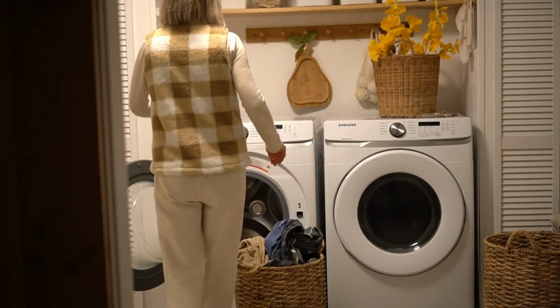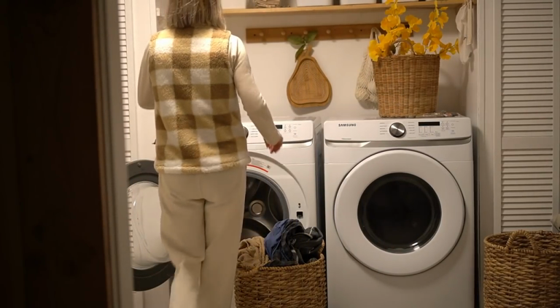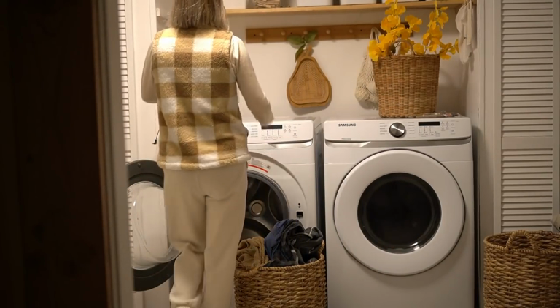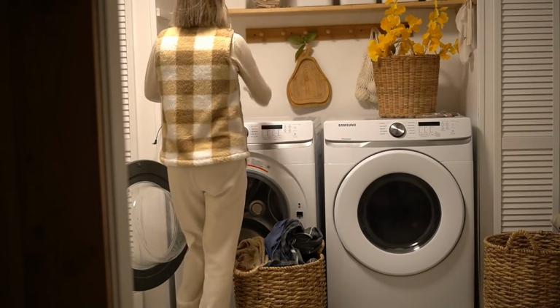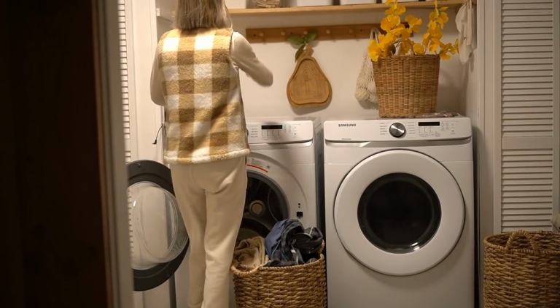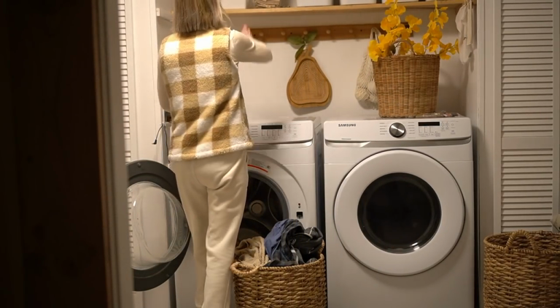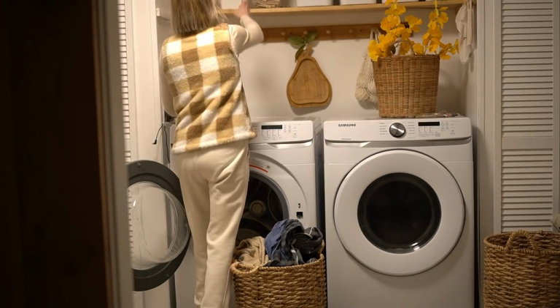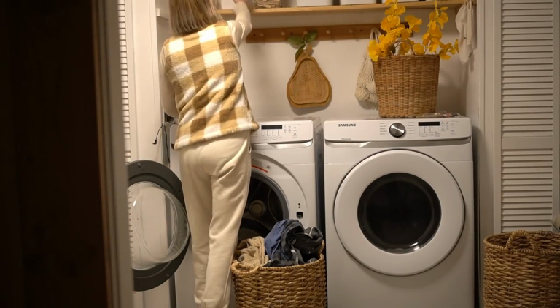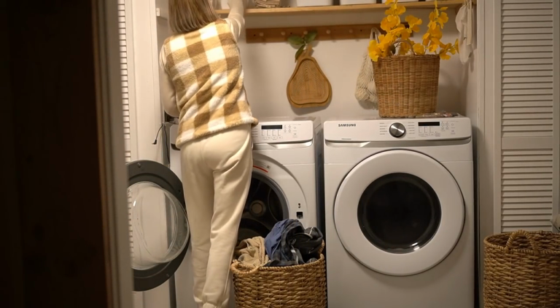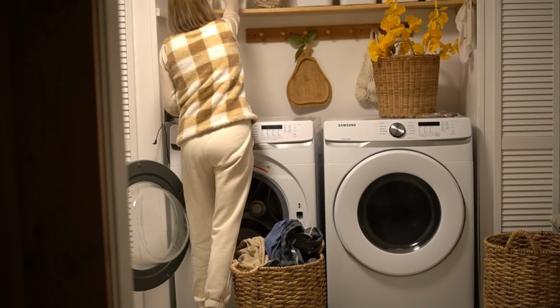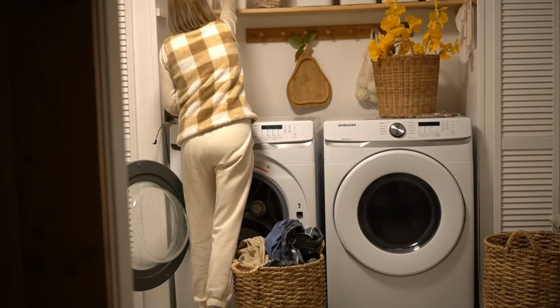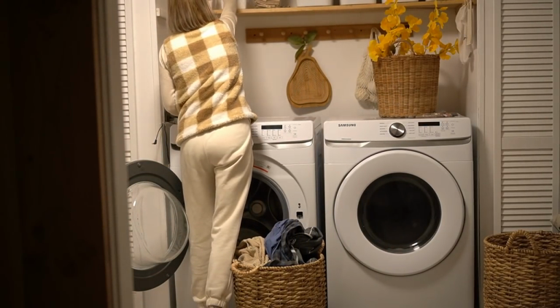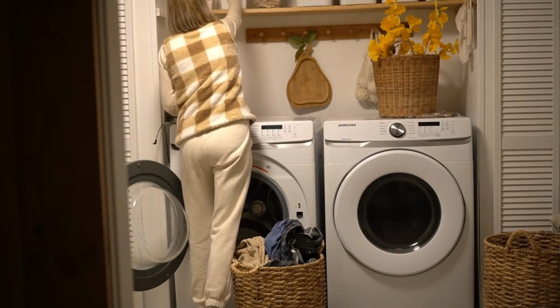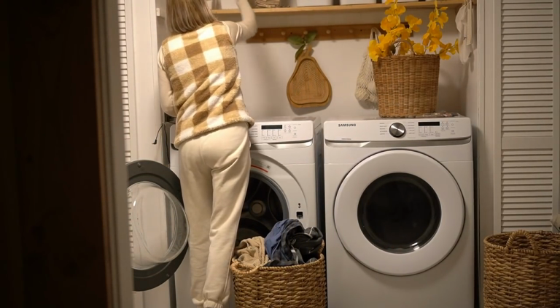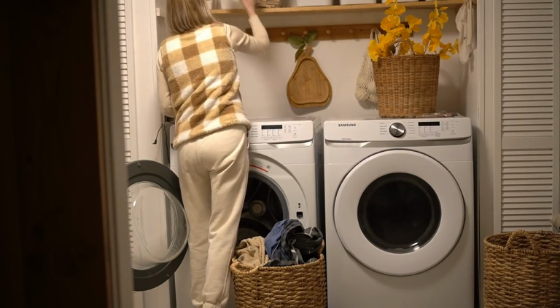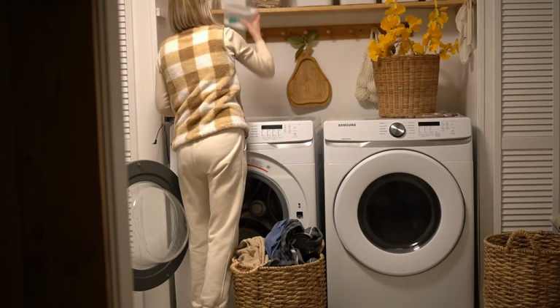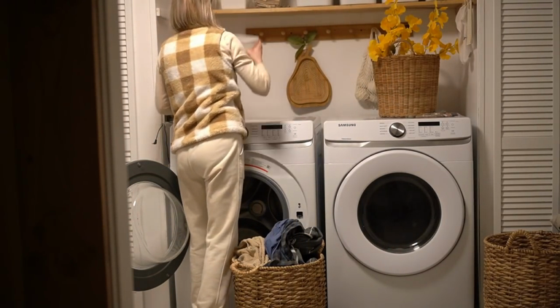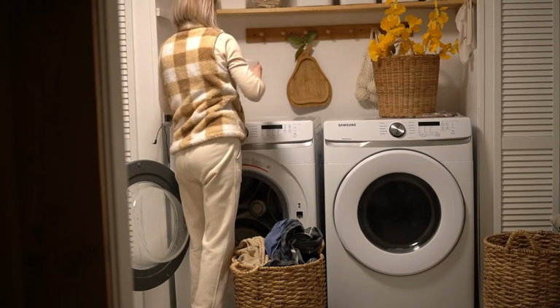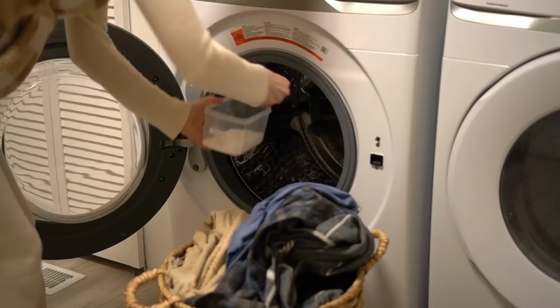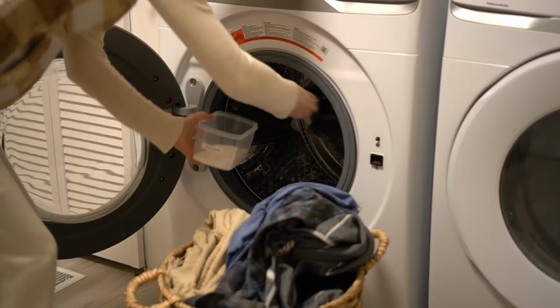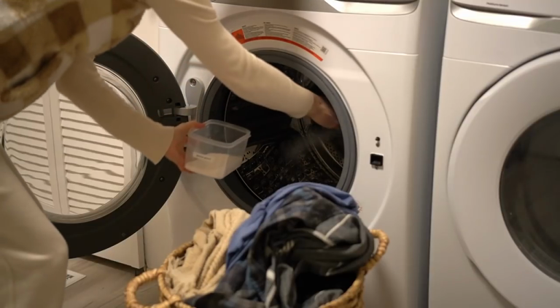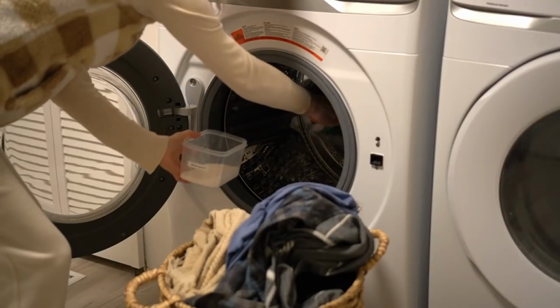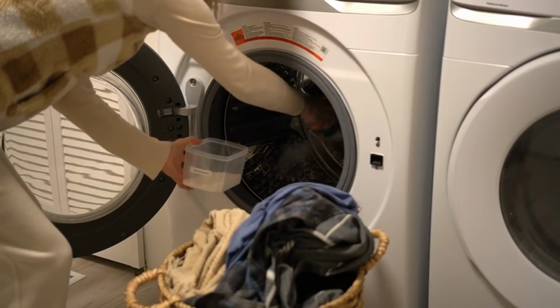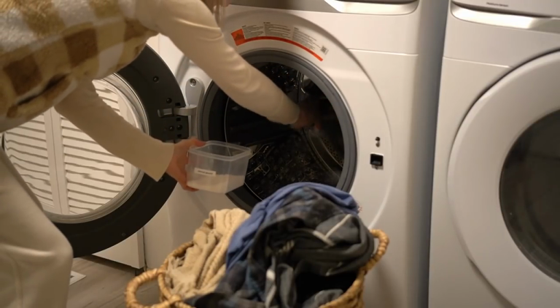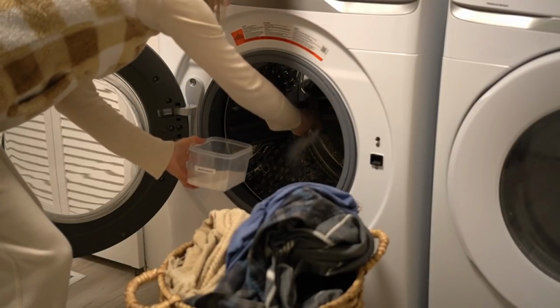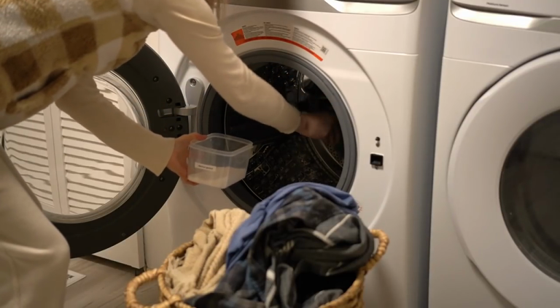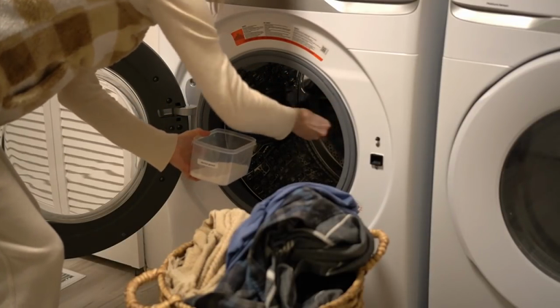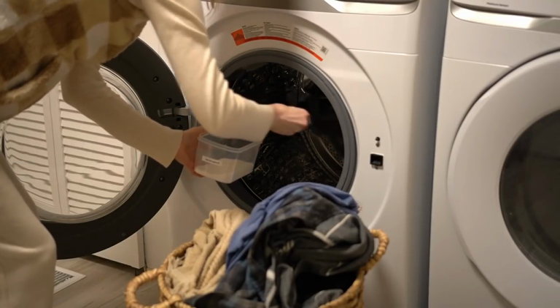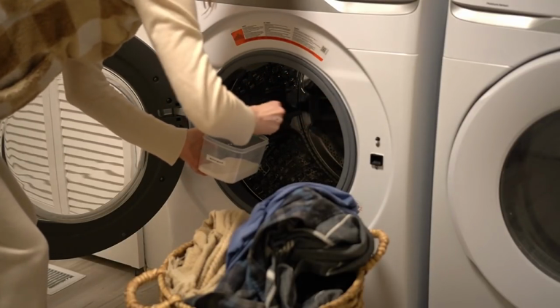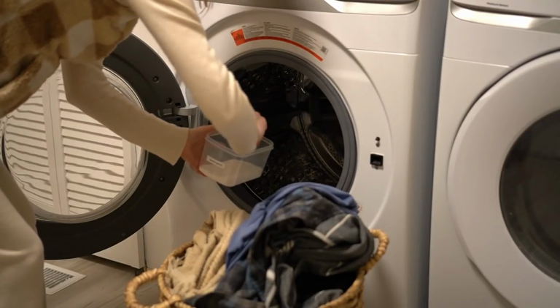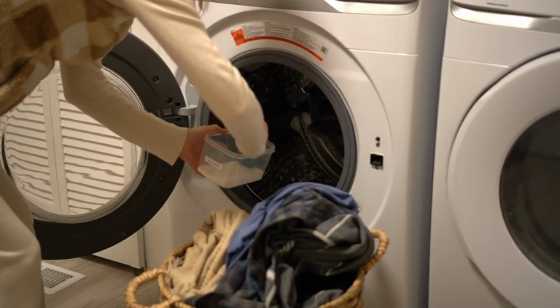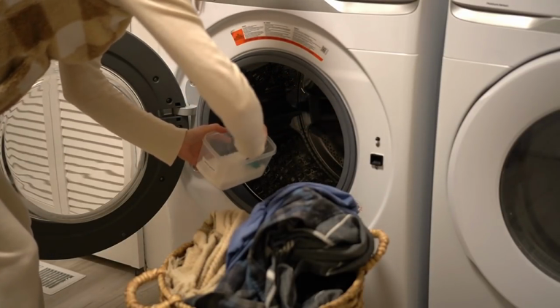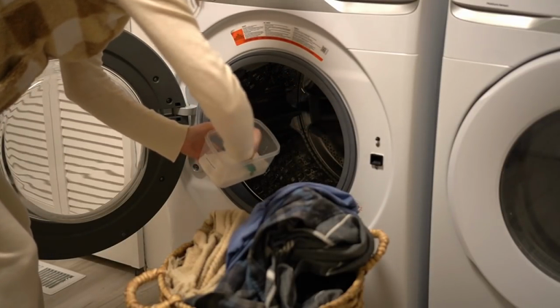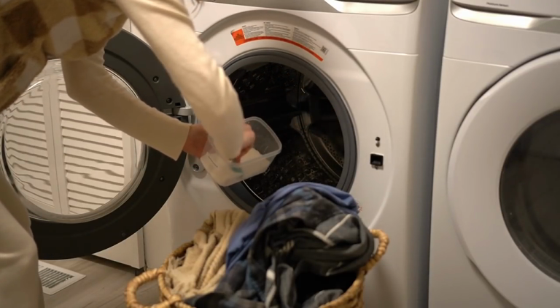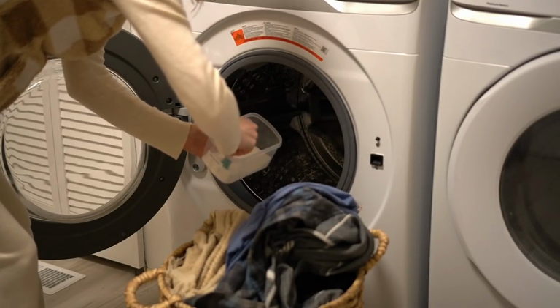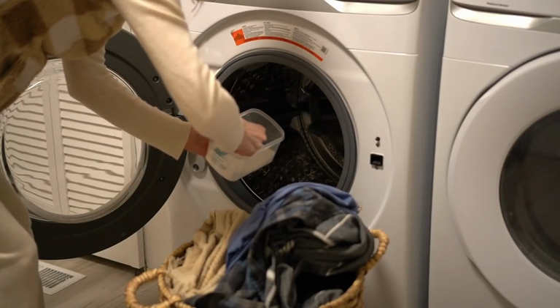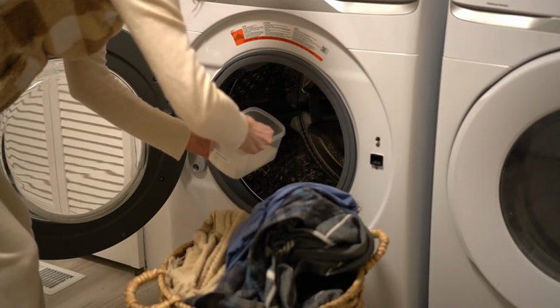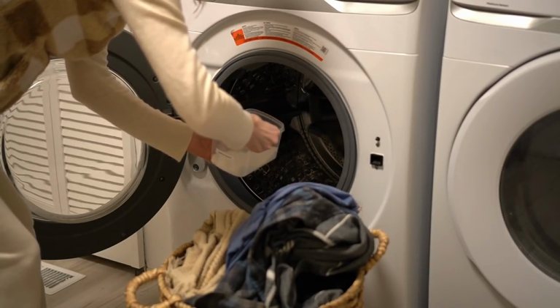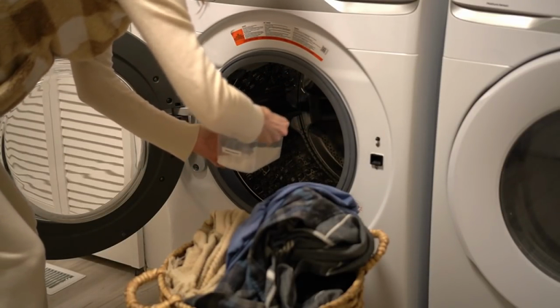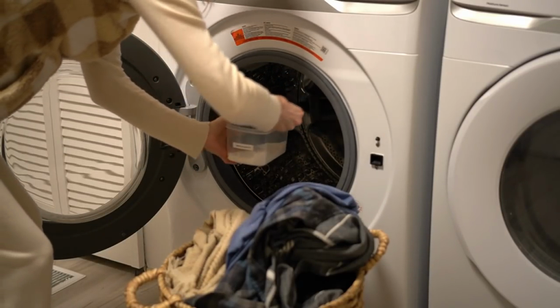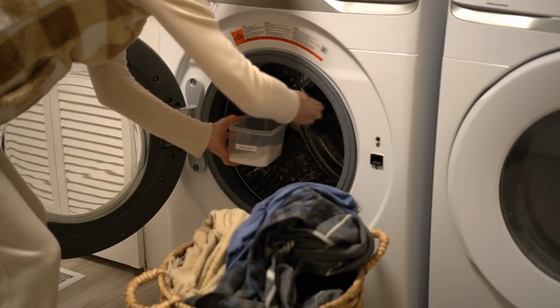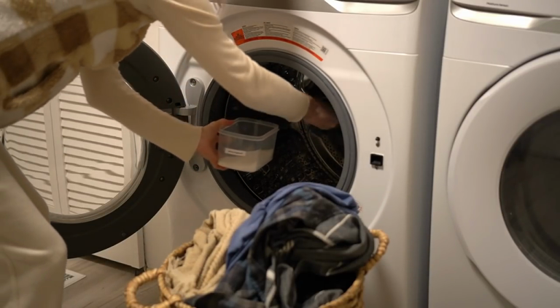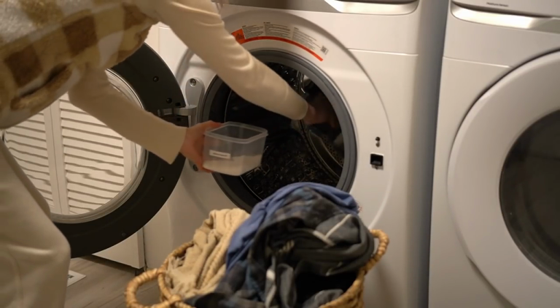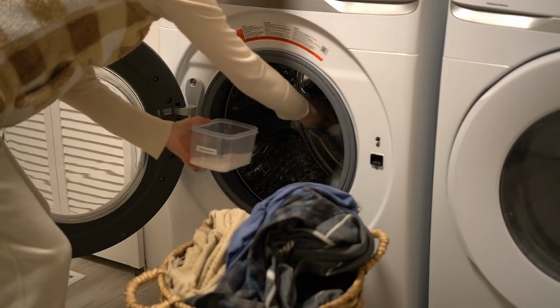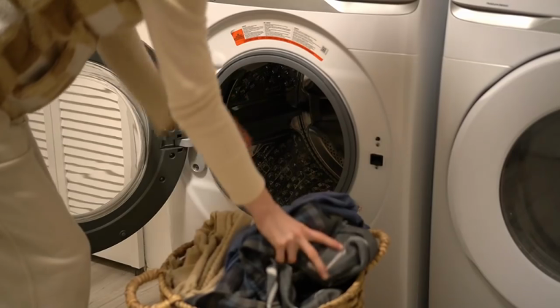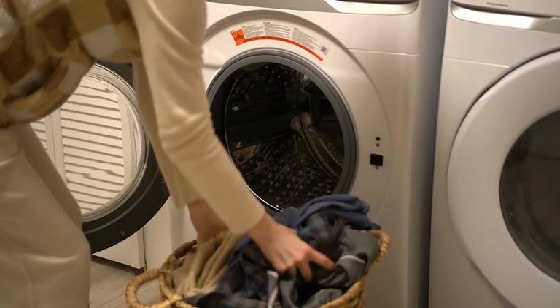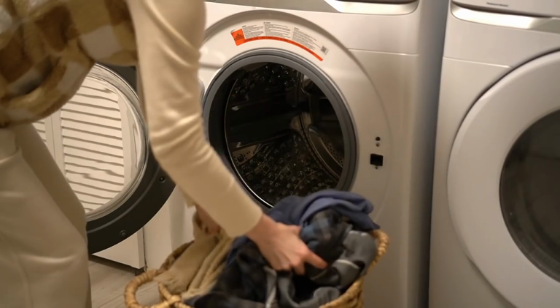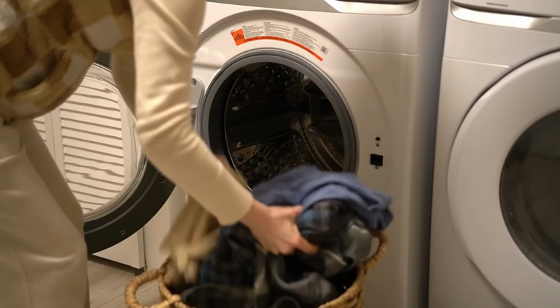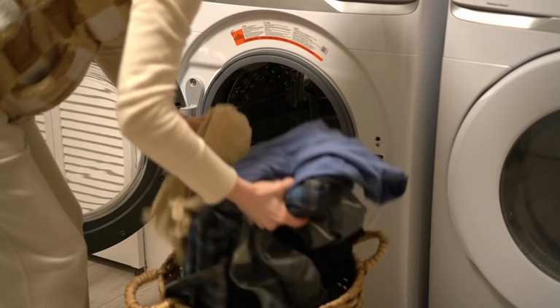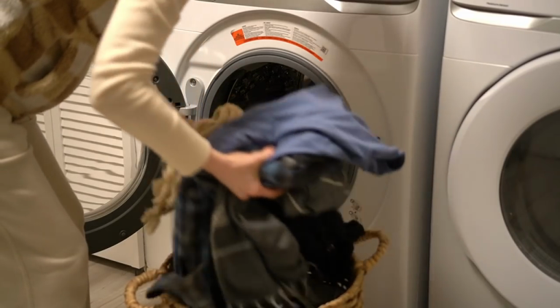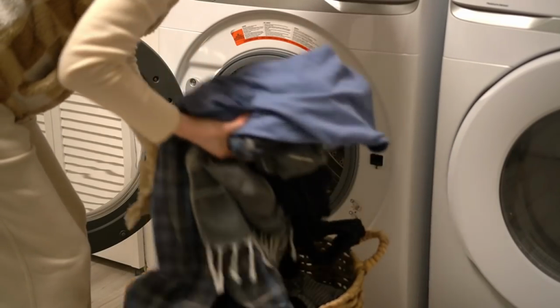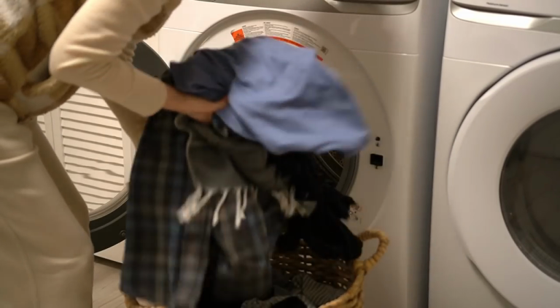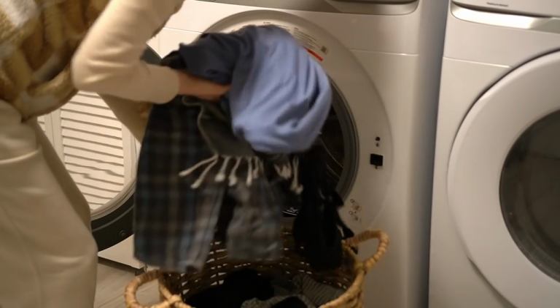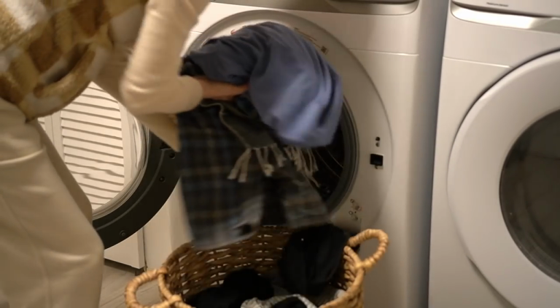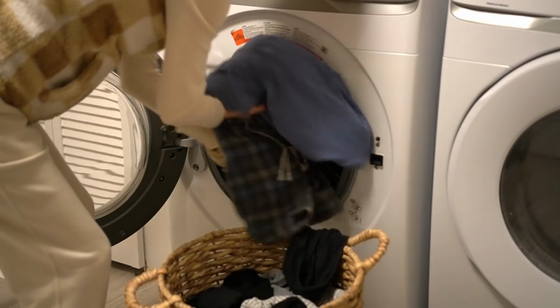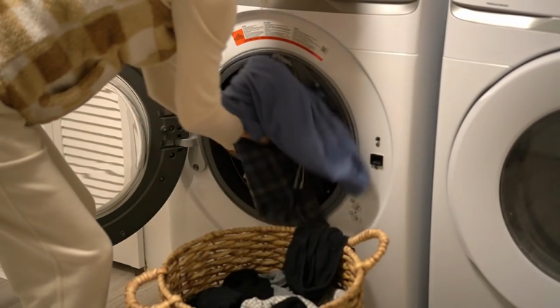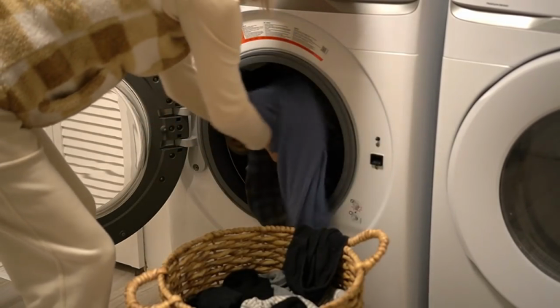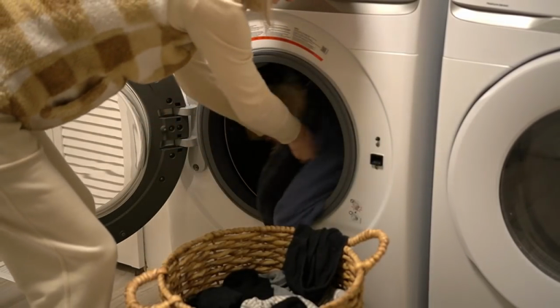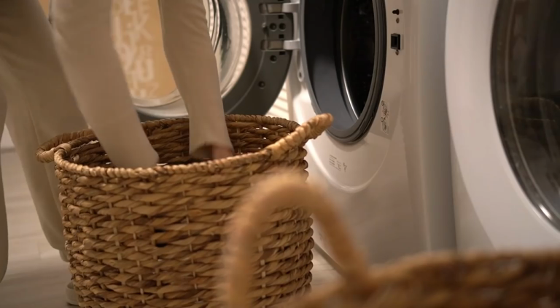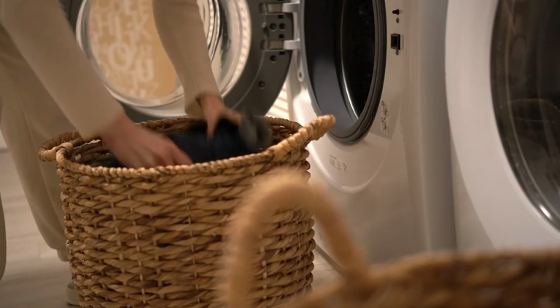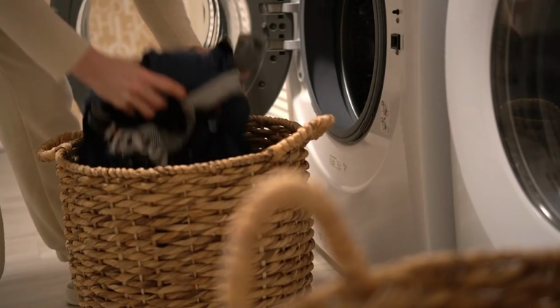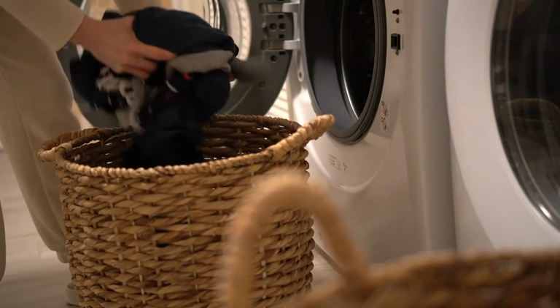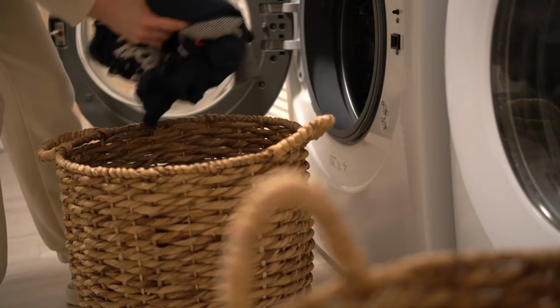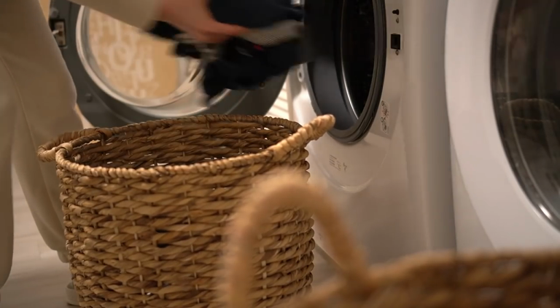Putting the detergent and the dirty clothes into the washing machine at night means I only have to push the button in the morning.